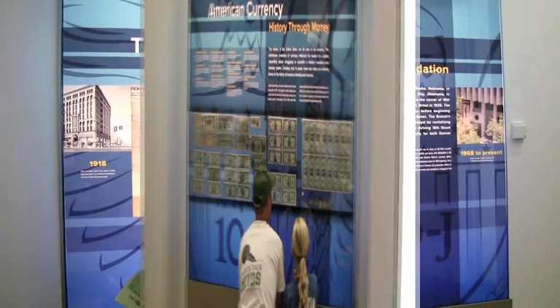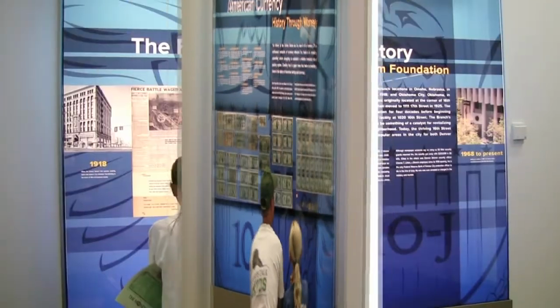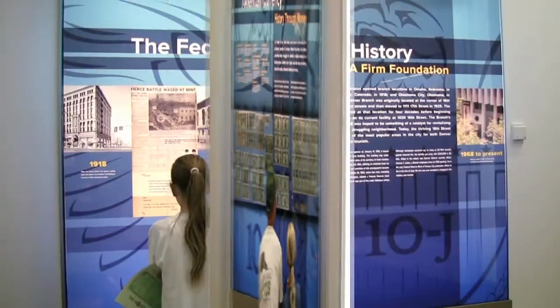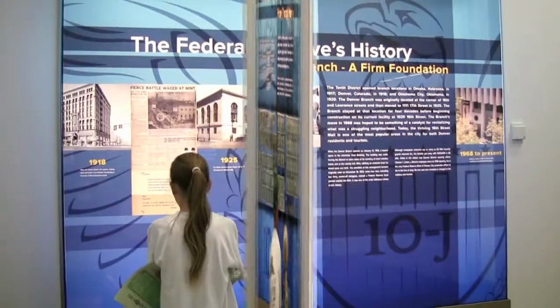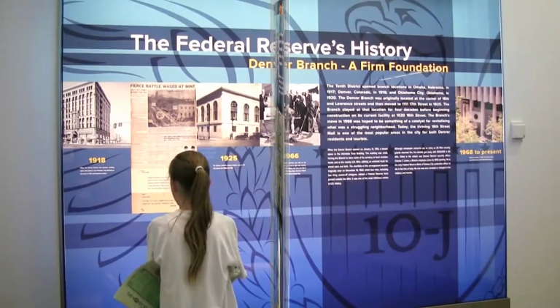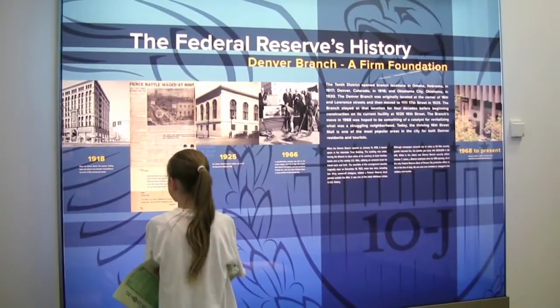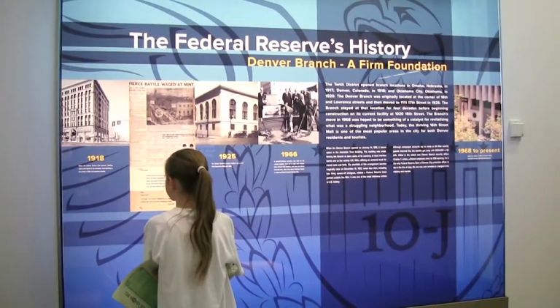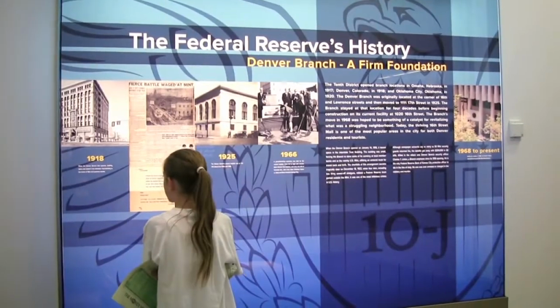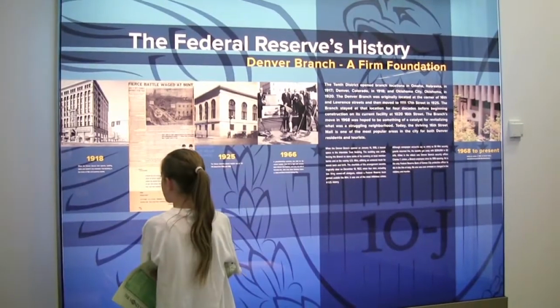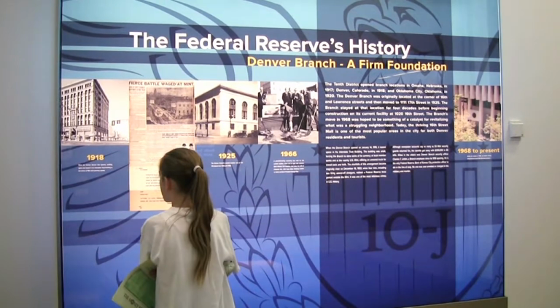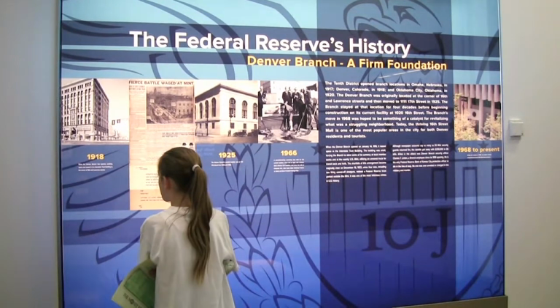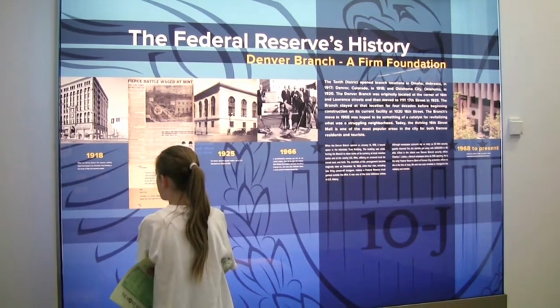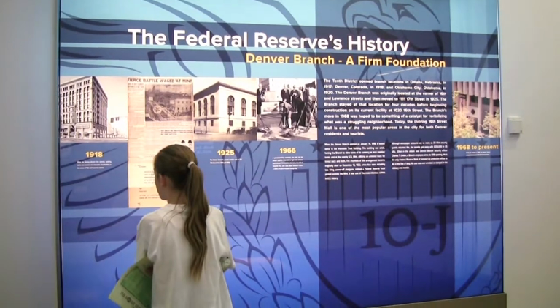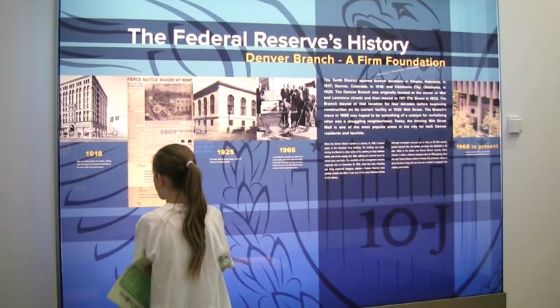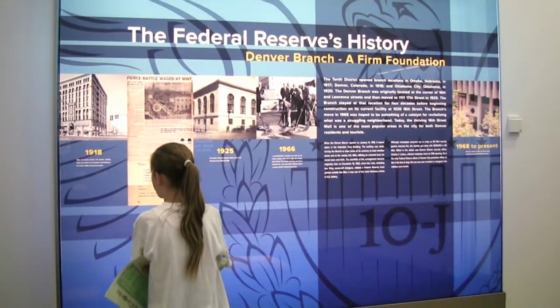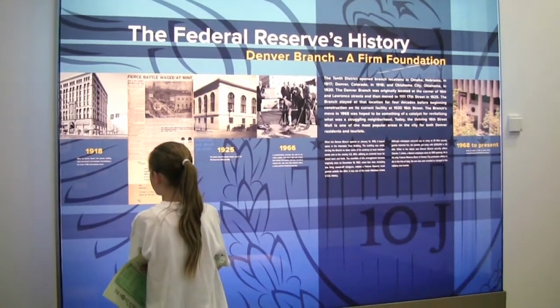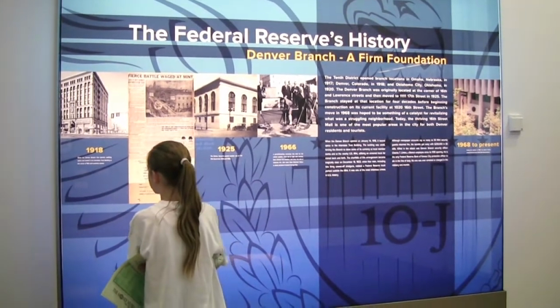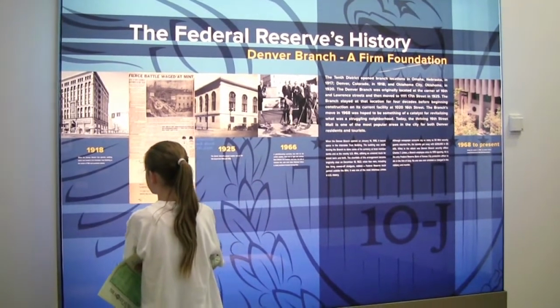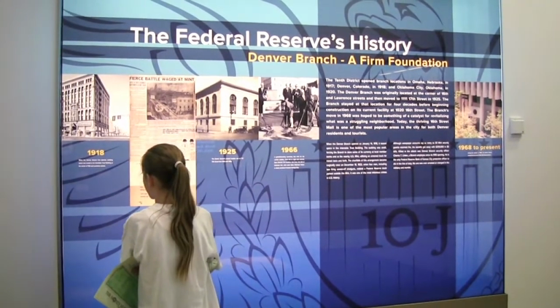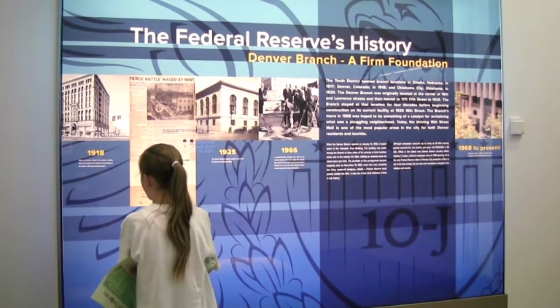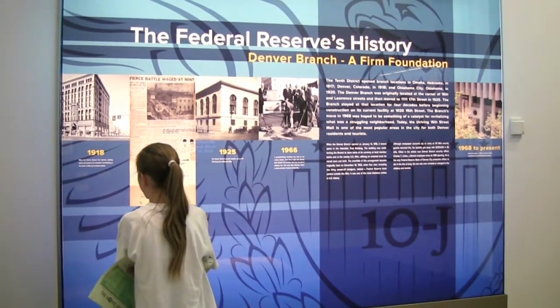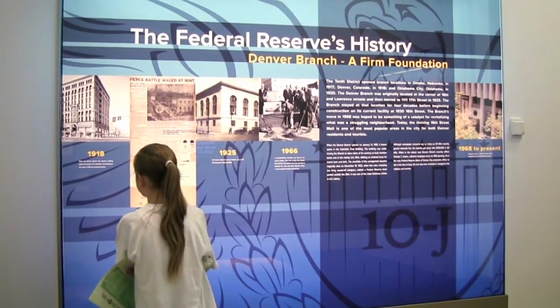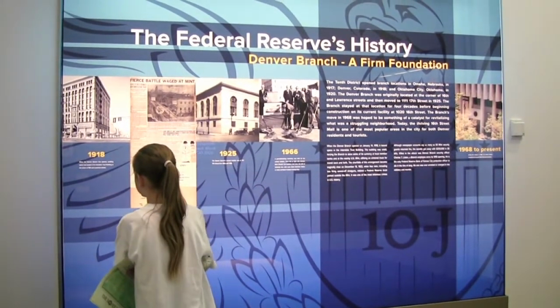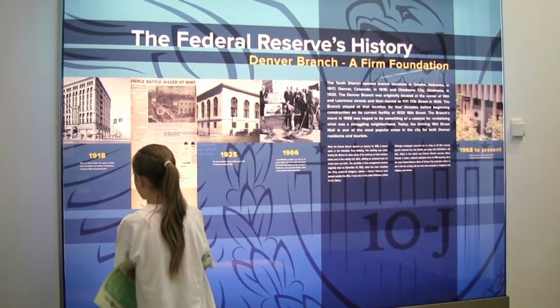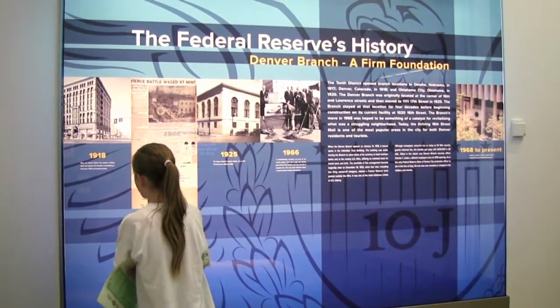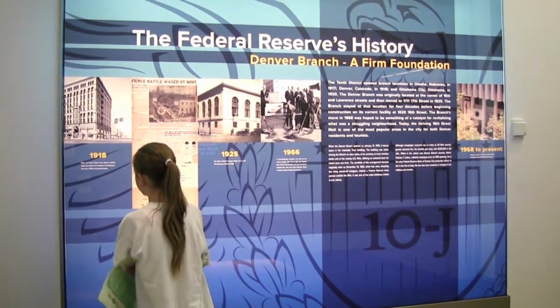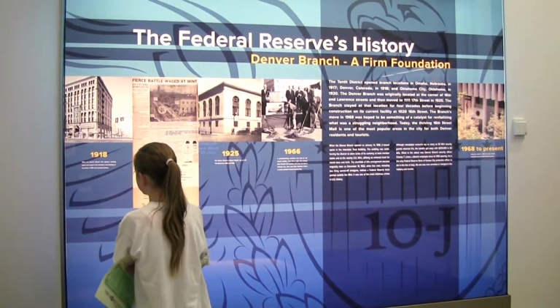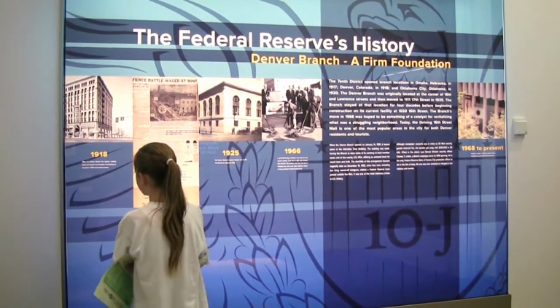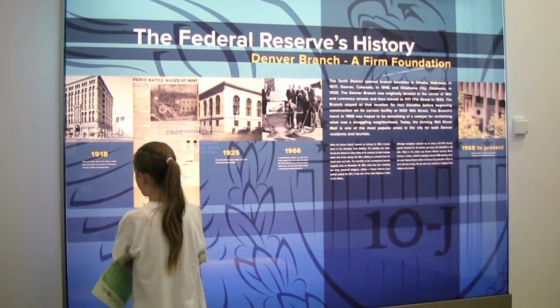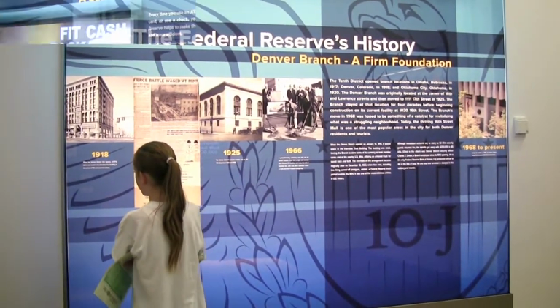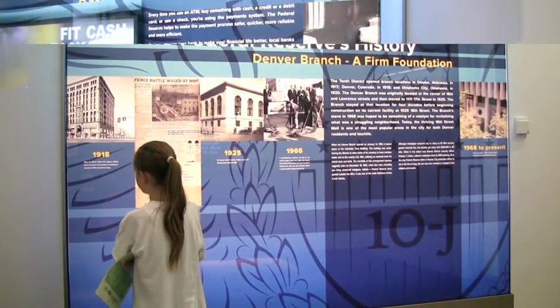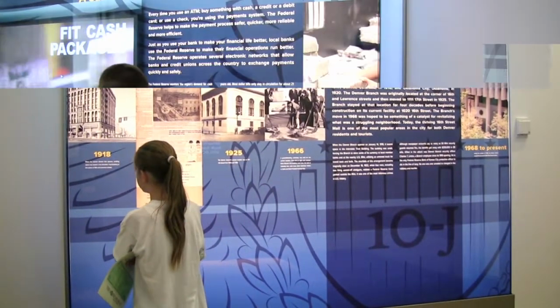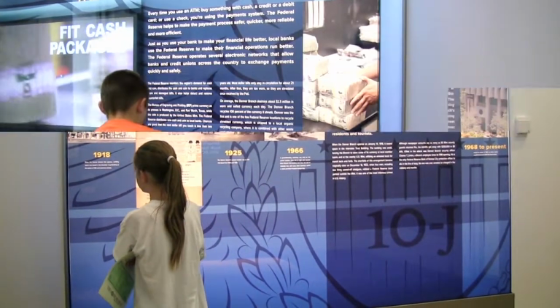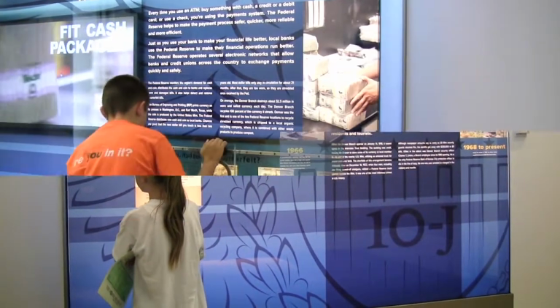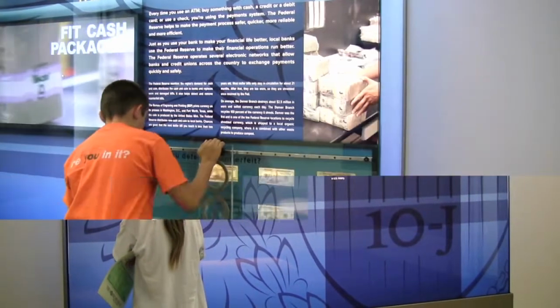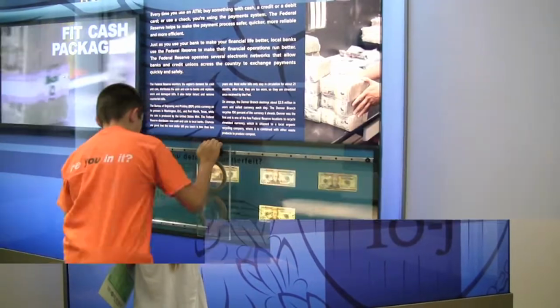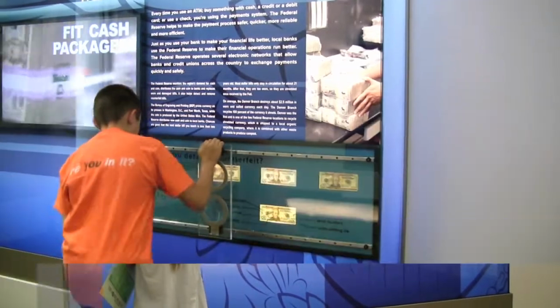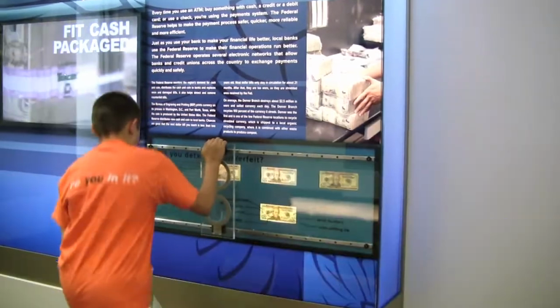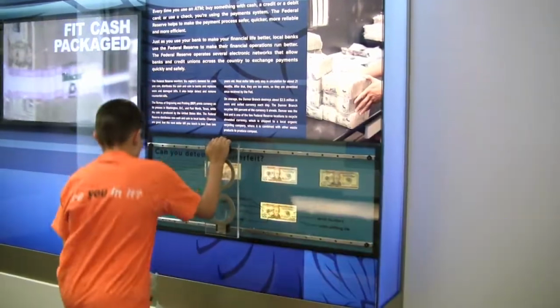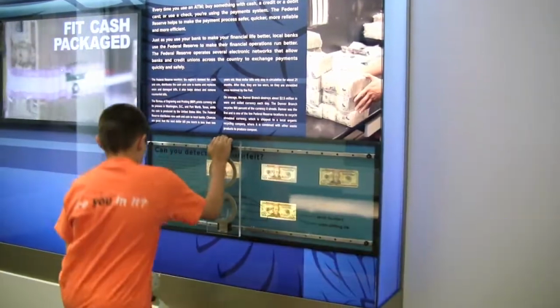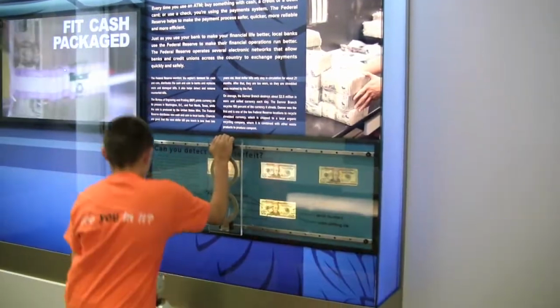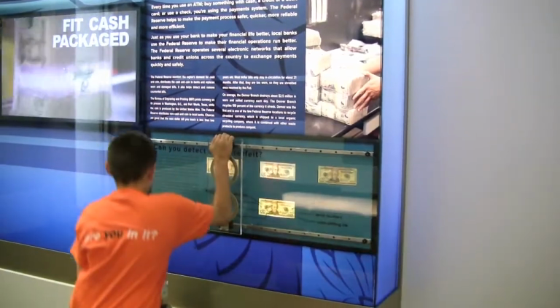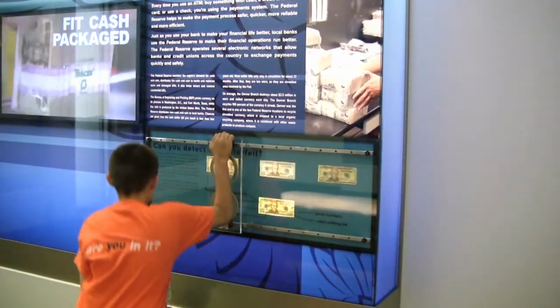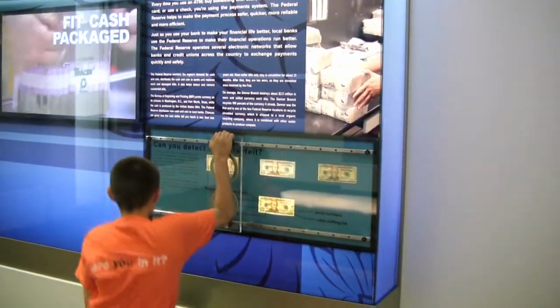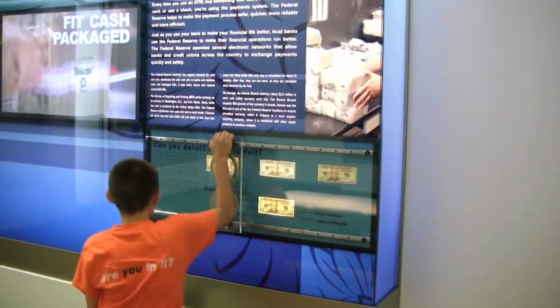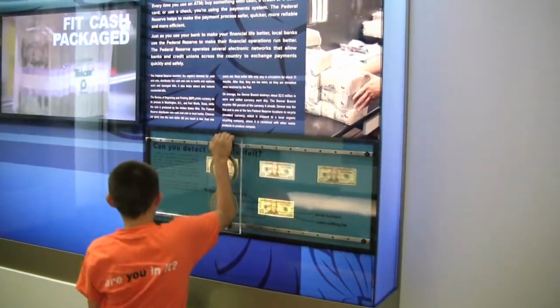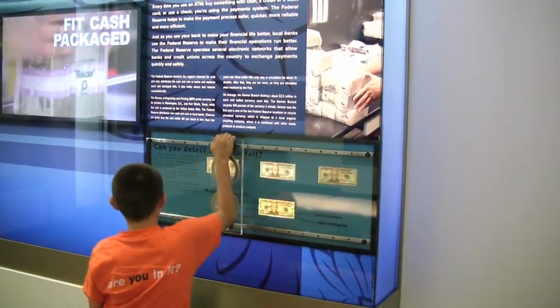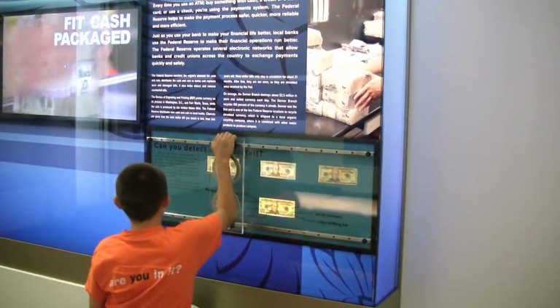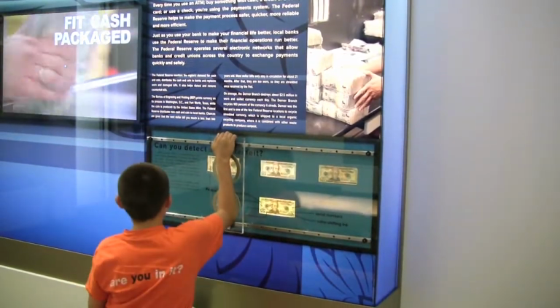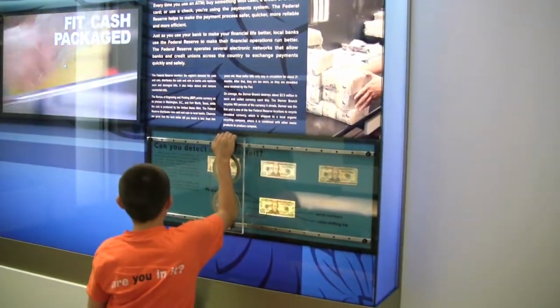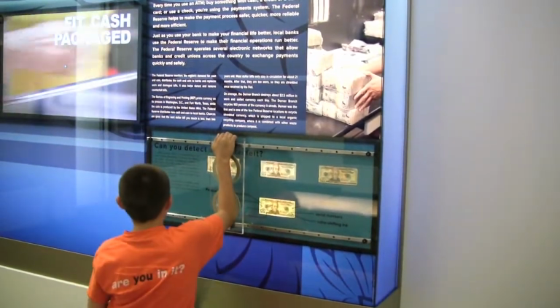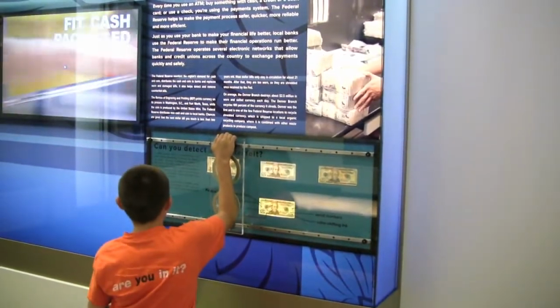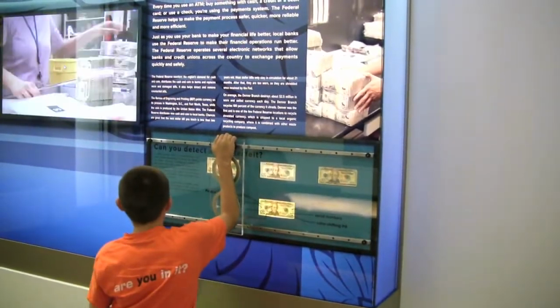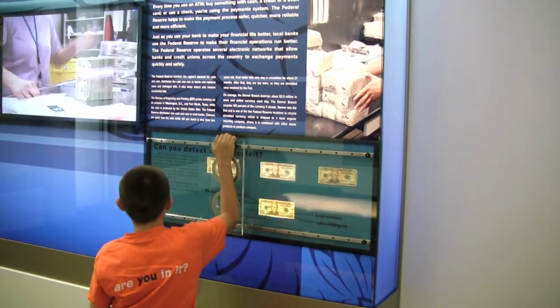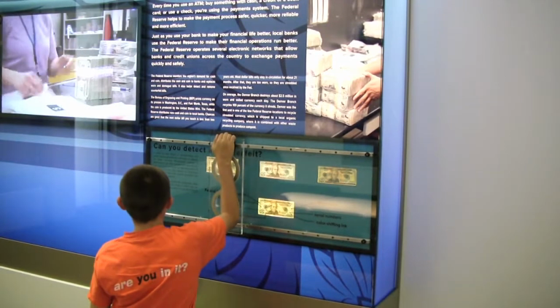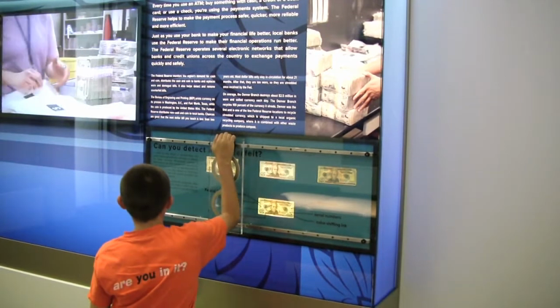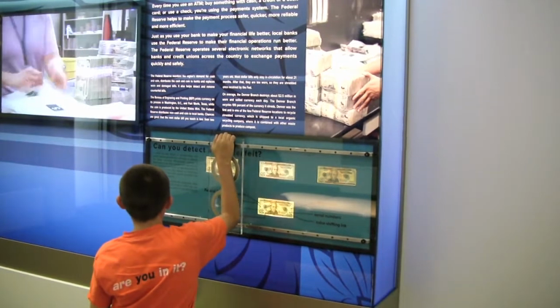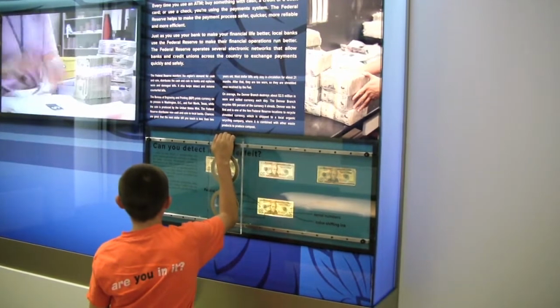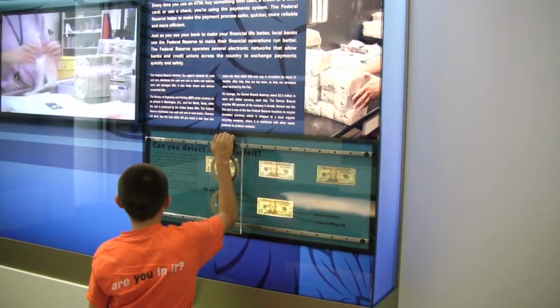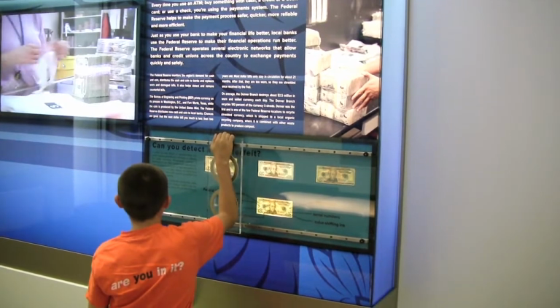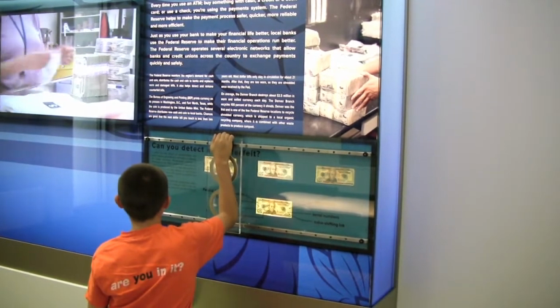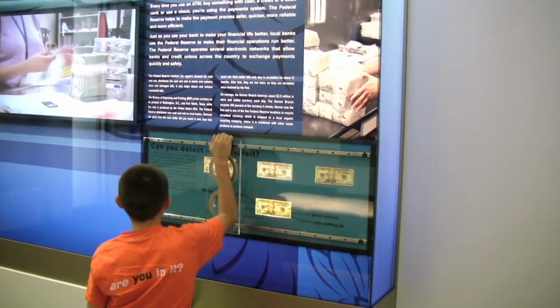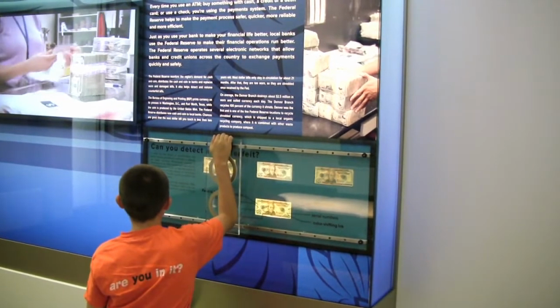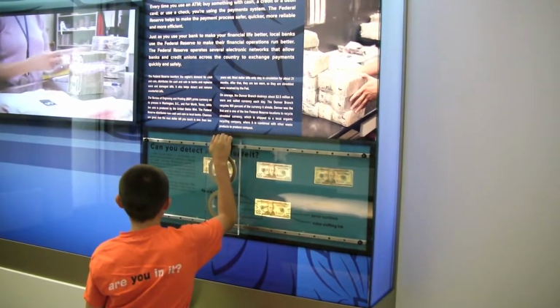Did you know that the U.S. Mint was robbed in 1922? It's hard to tell a counterfeit dollar bill from the real thing.